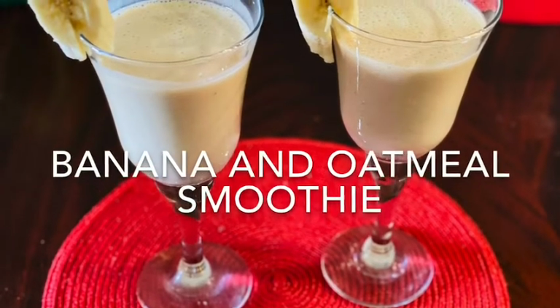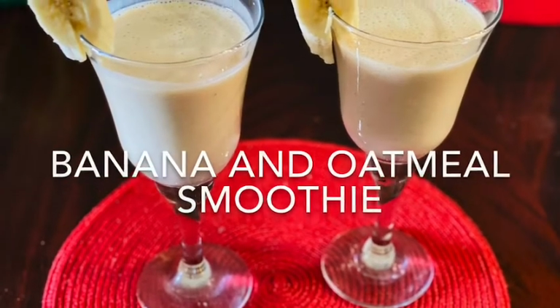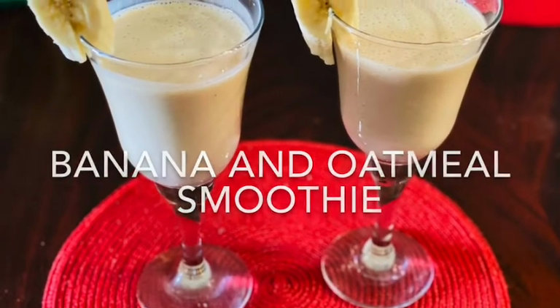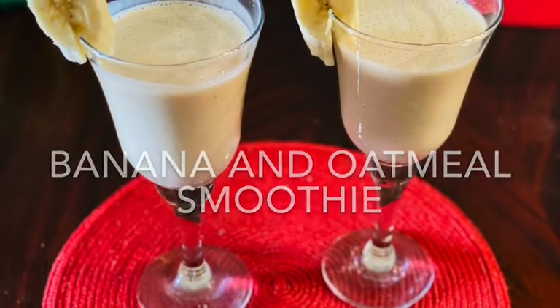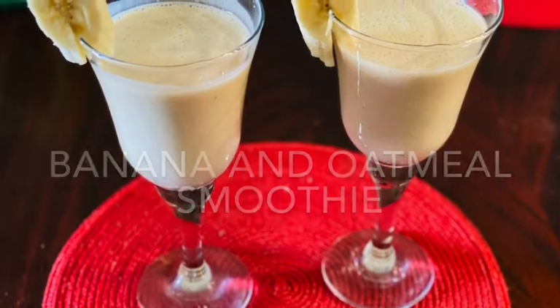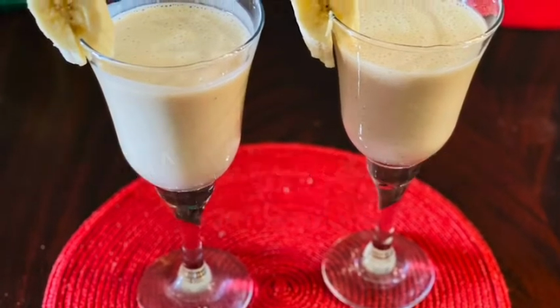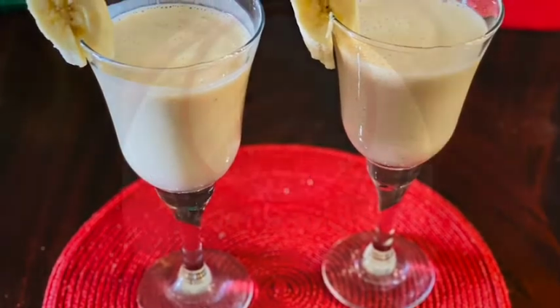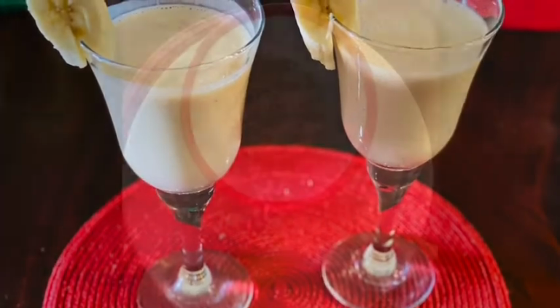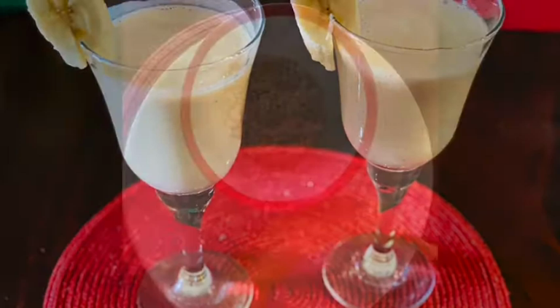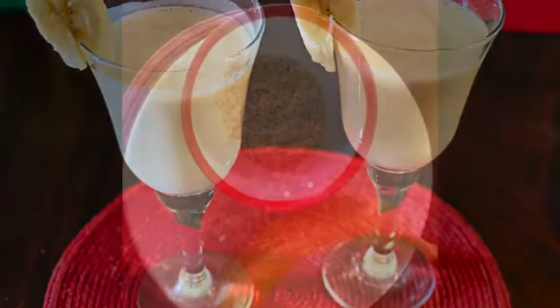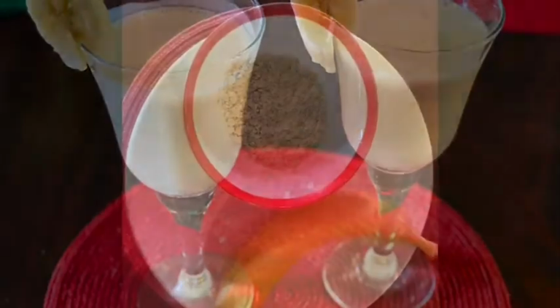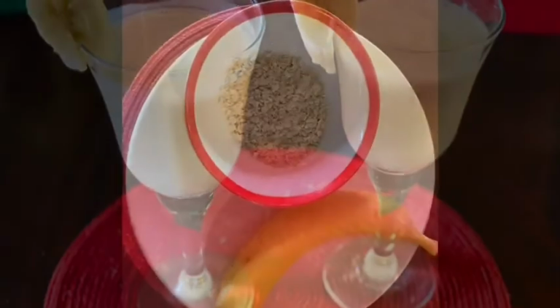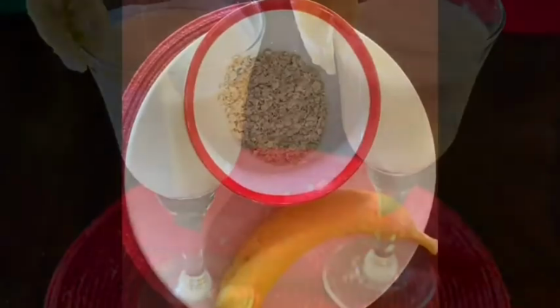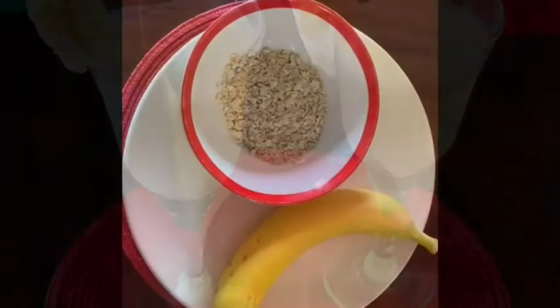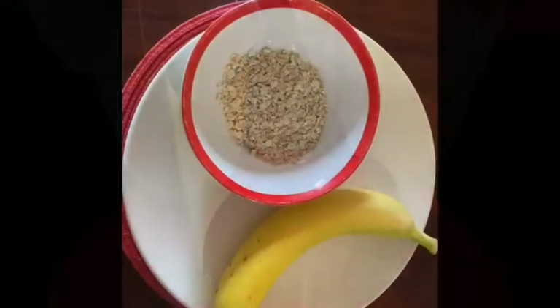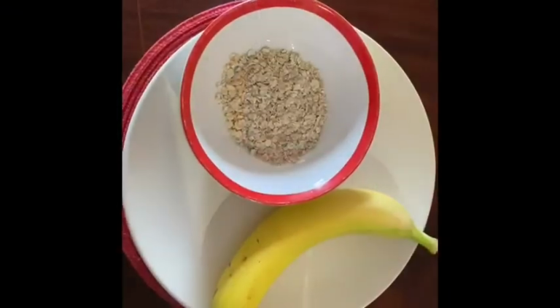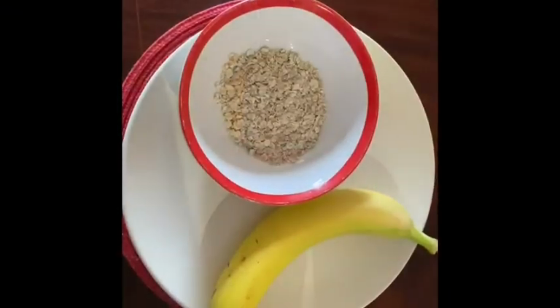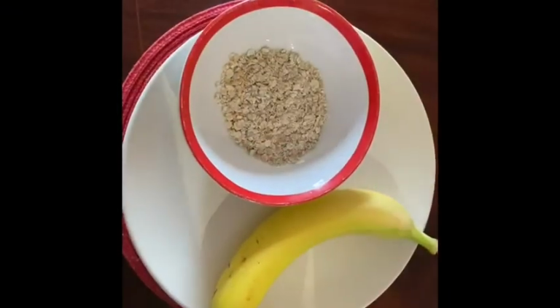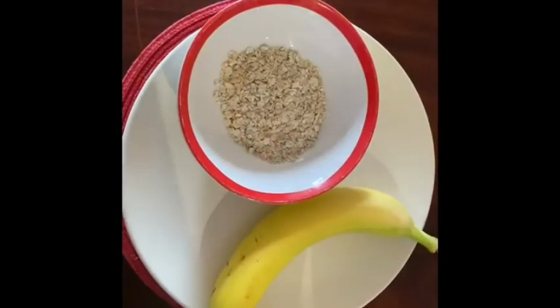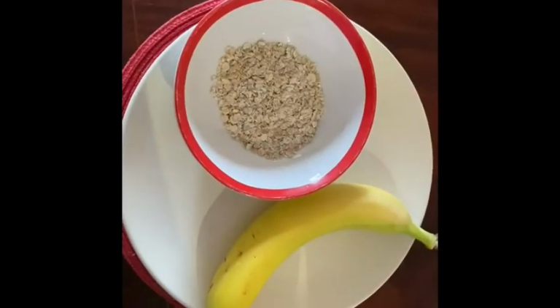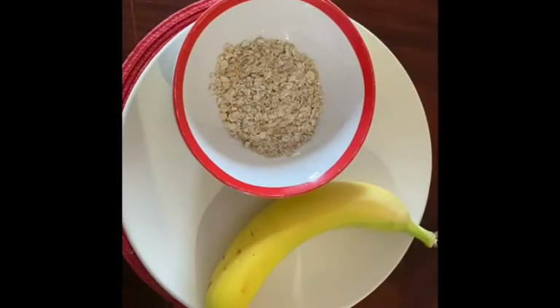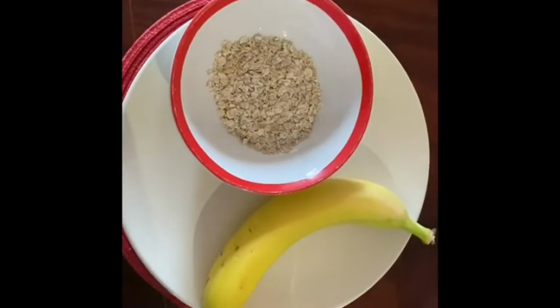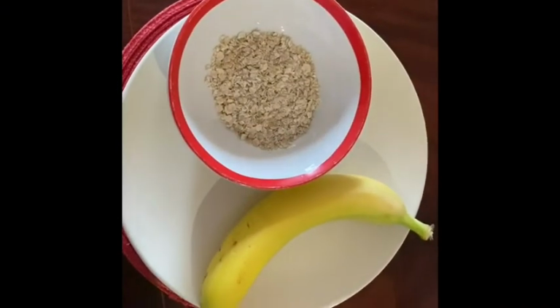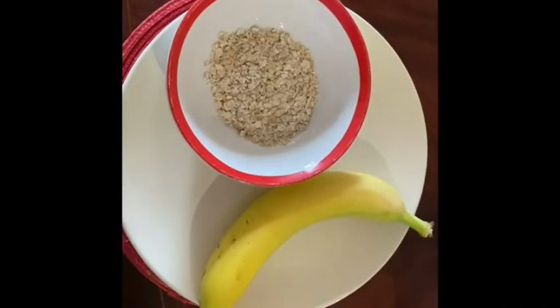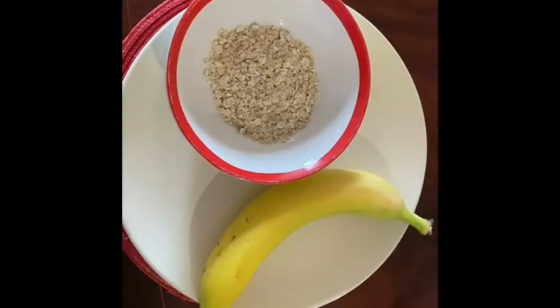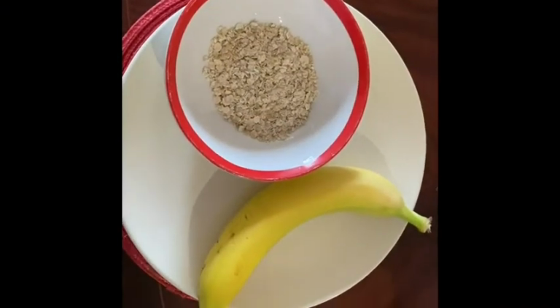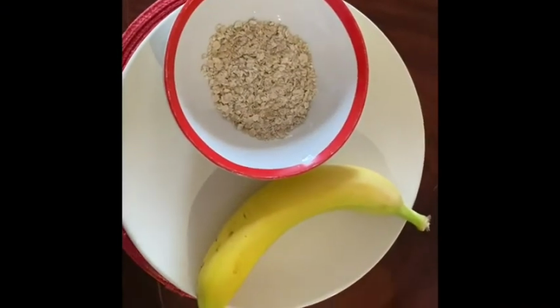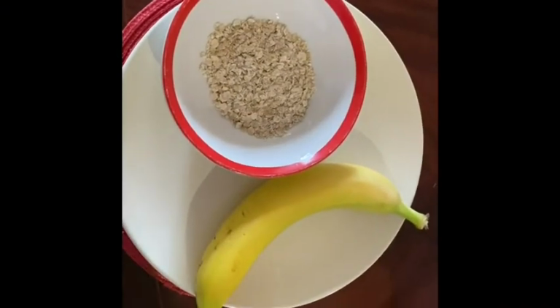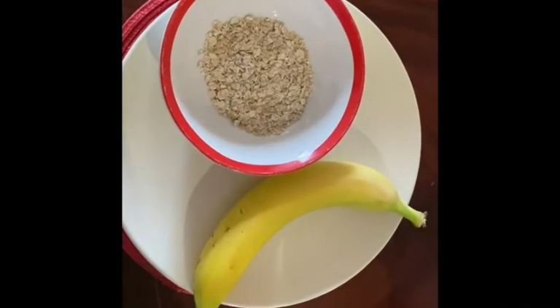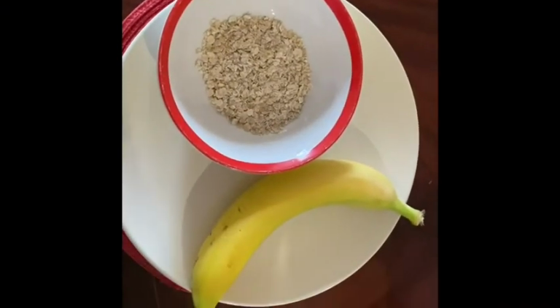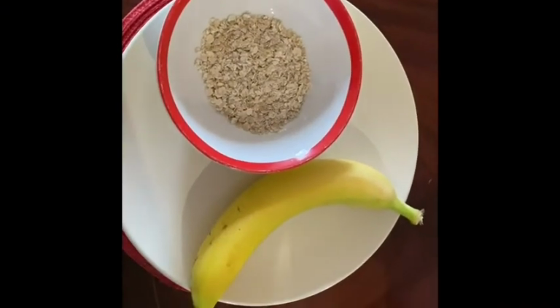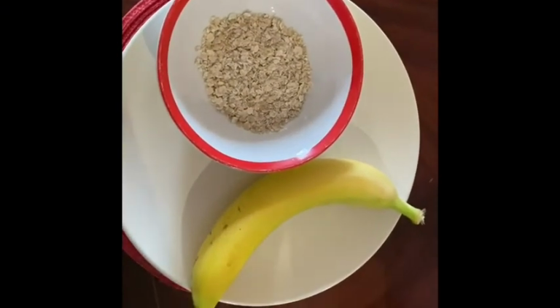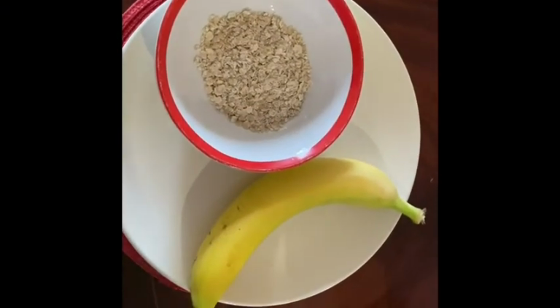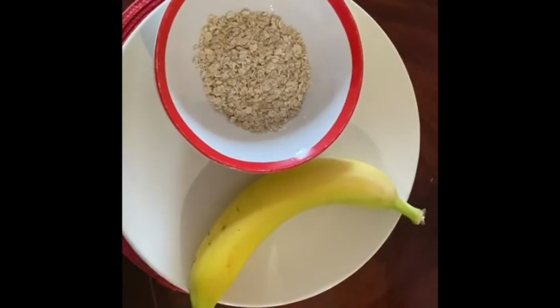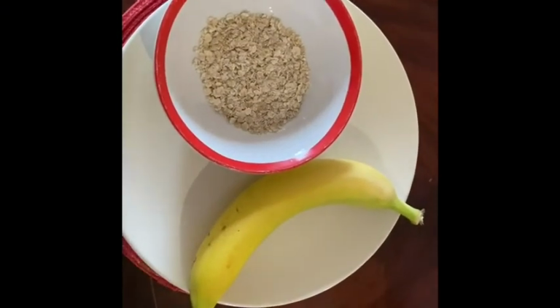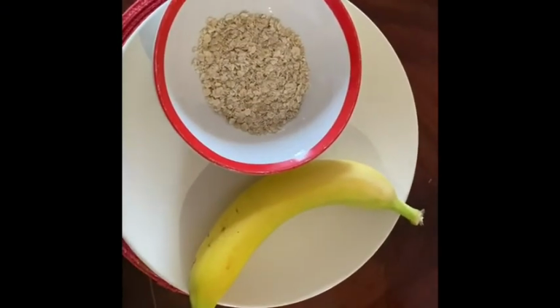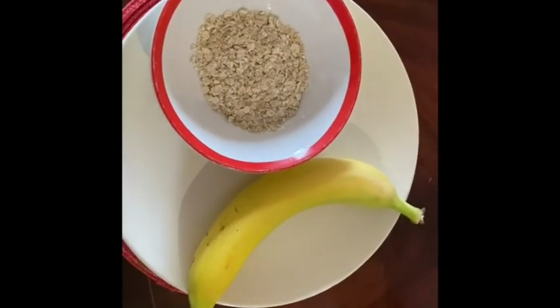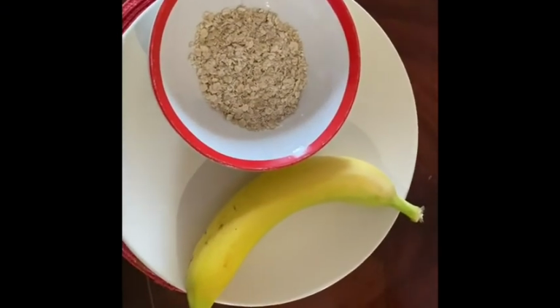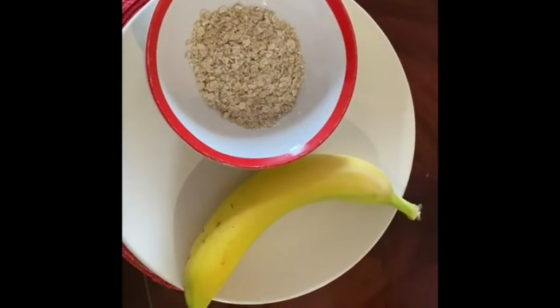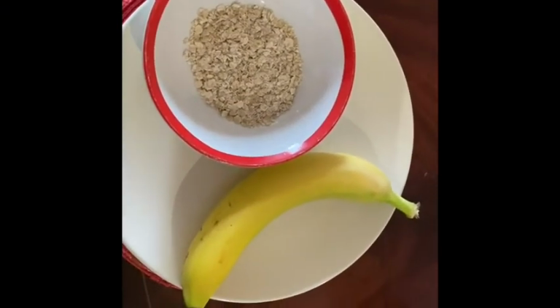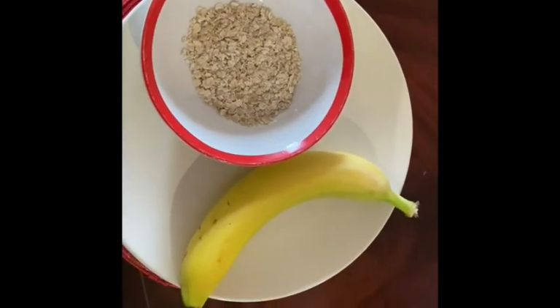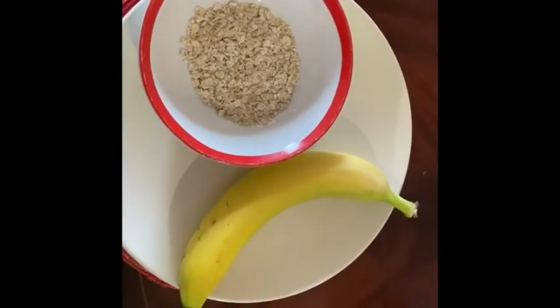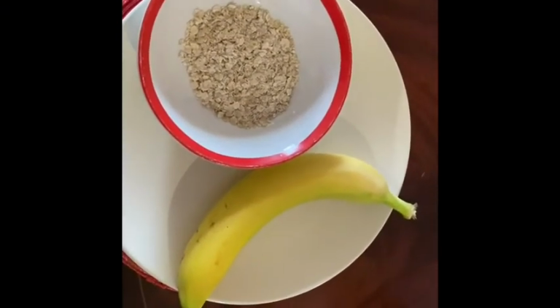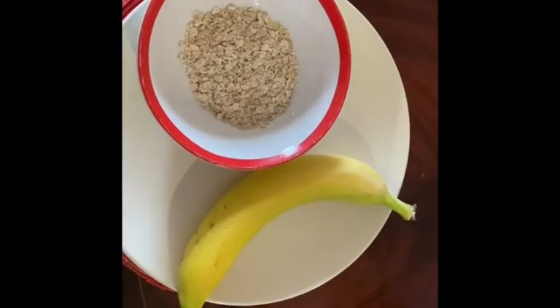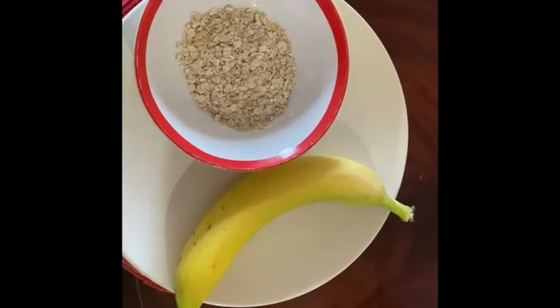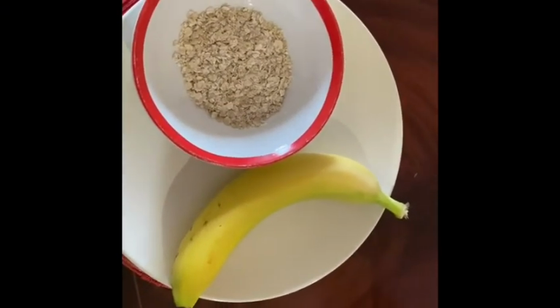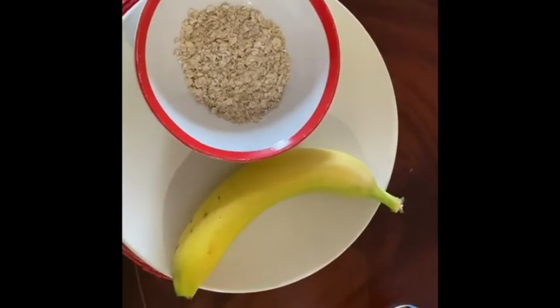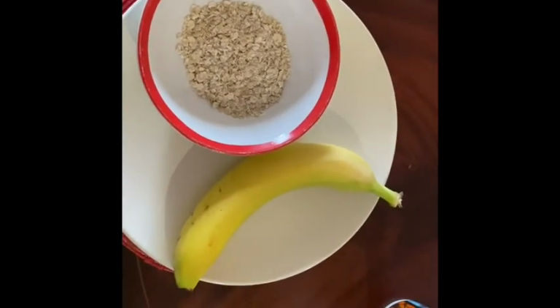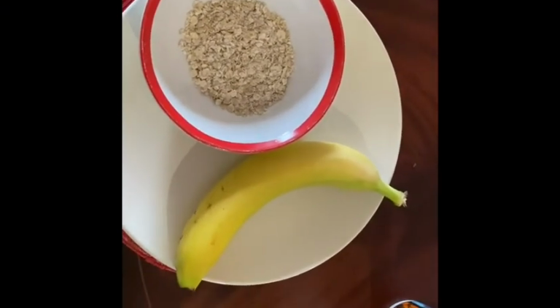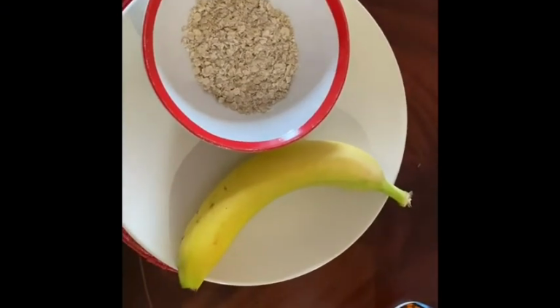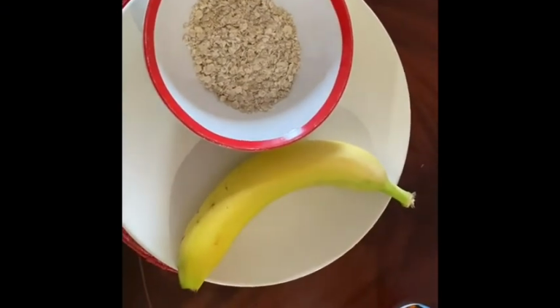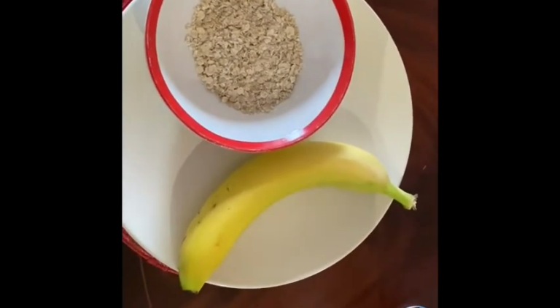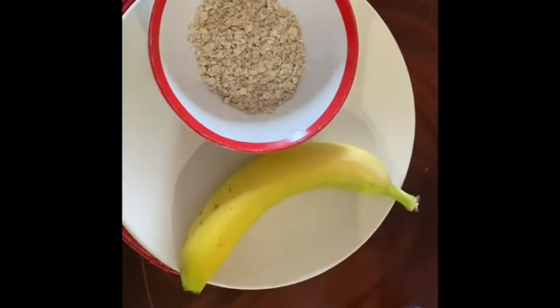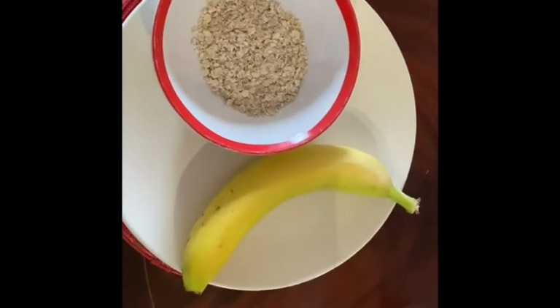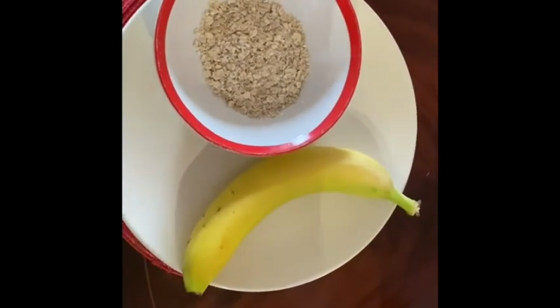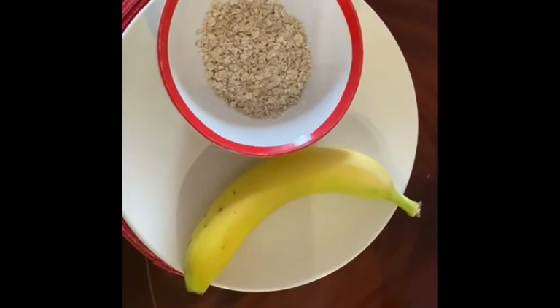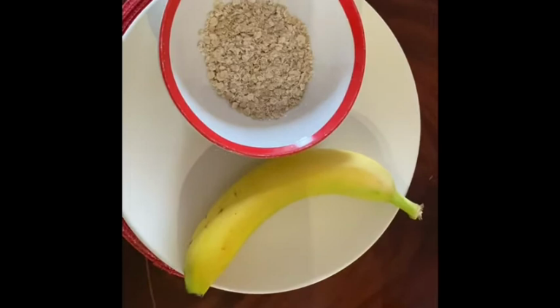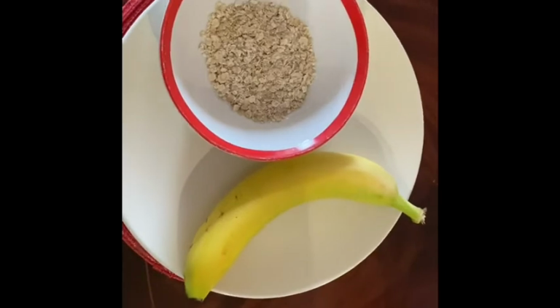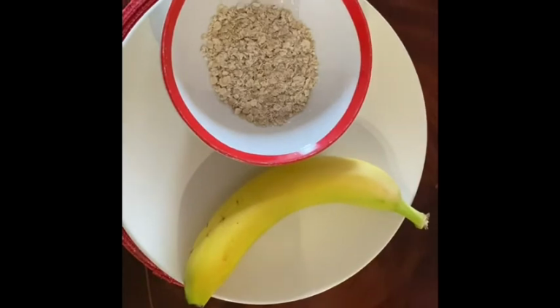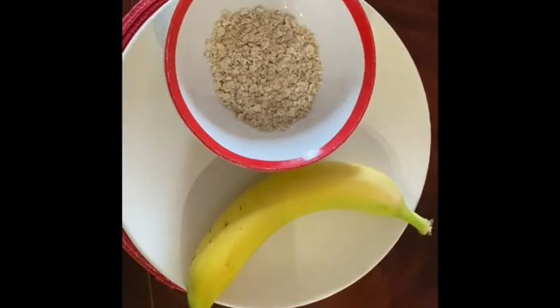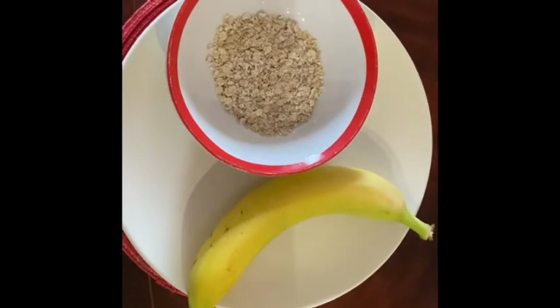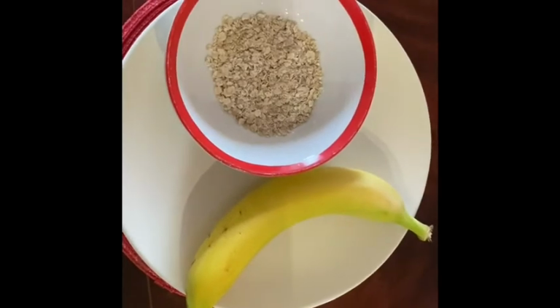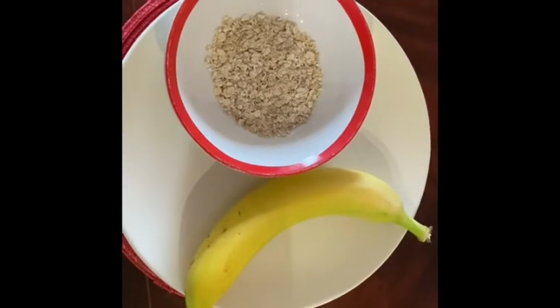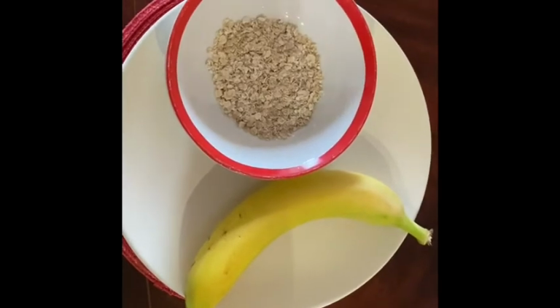Hi friends, welcome to Shibi's Kitchen. I have a banana oatmeal smoothie.